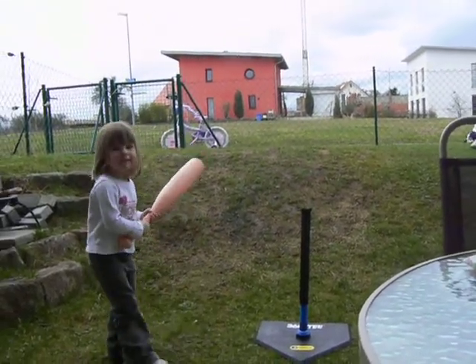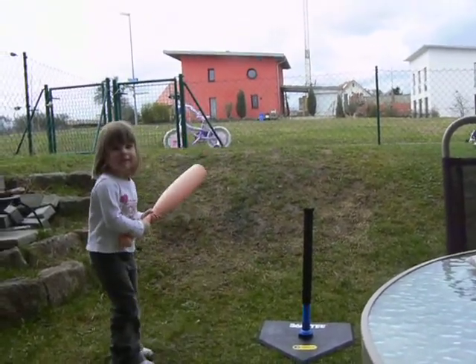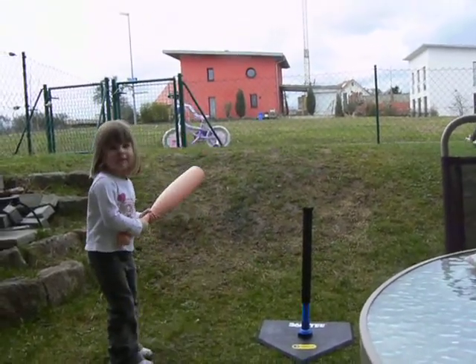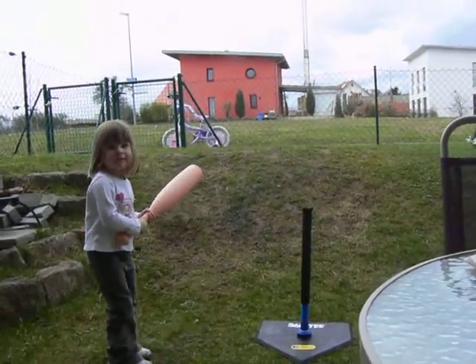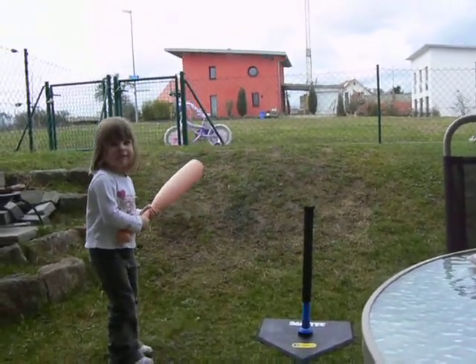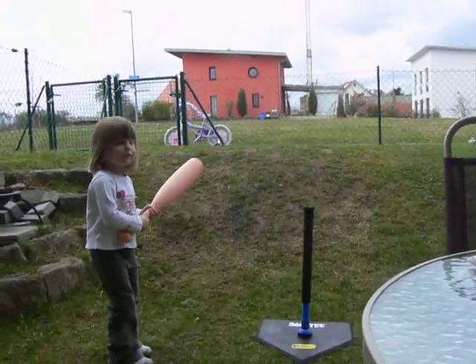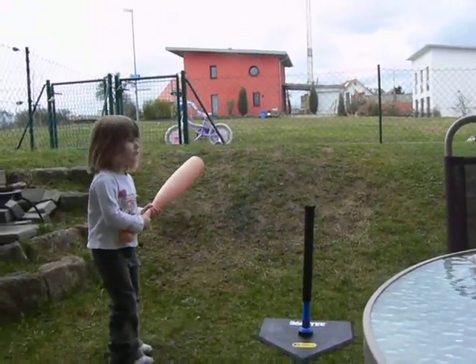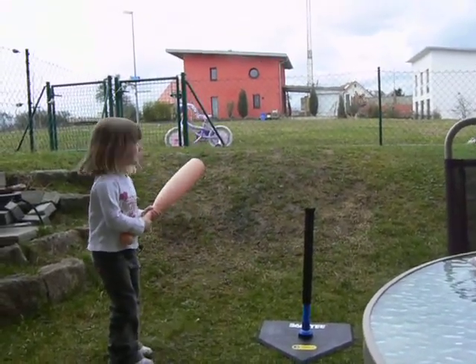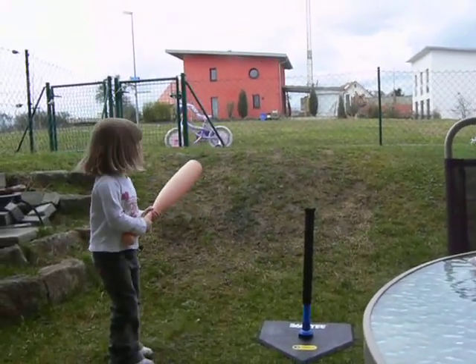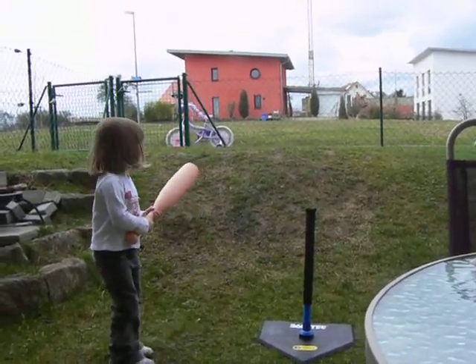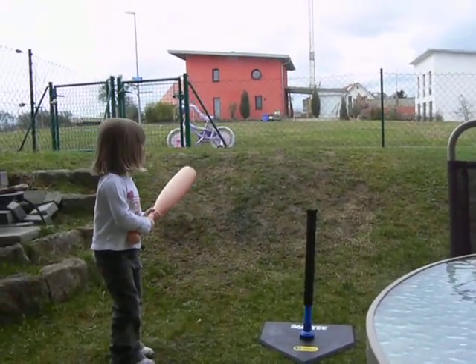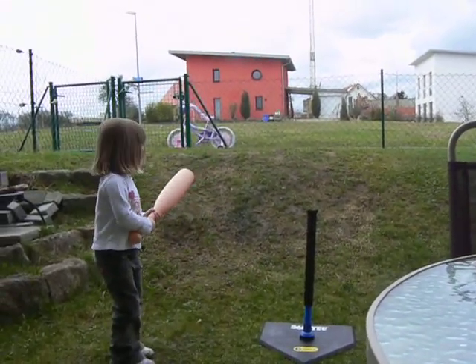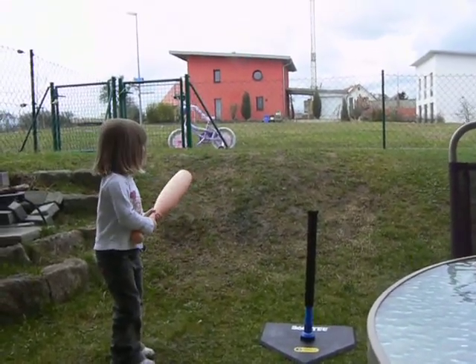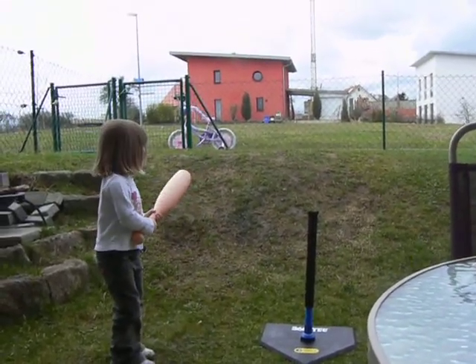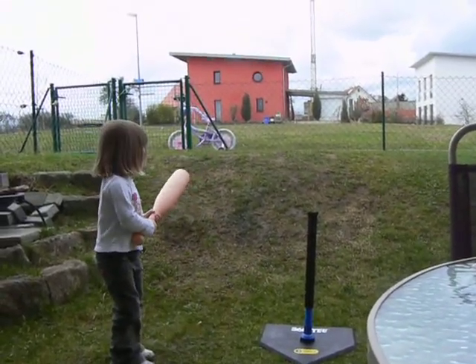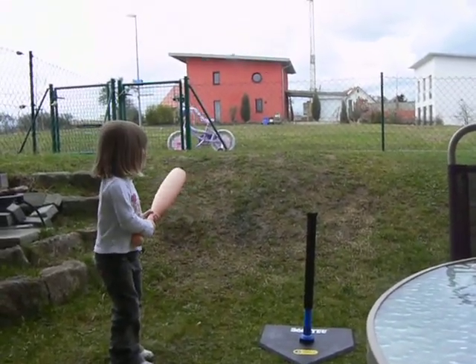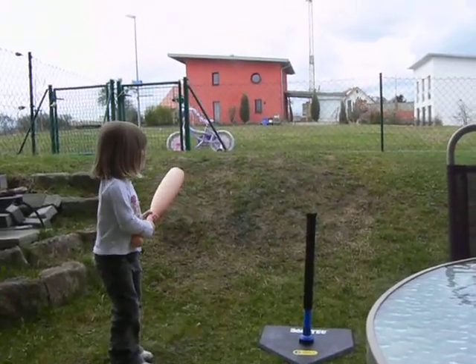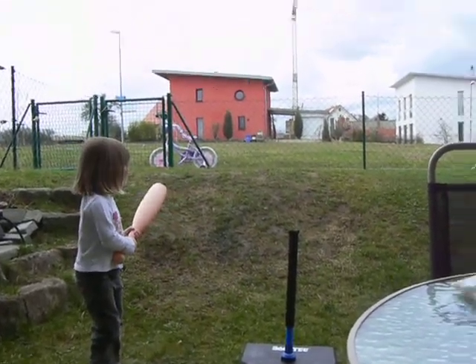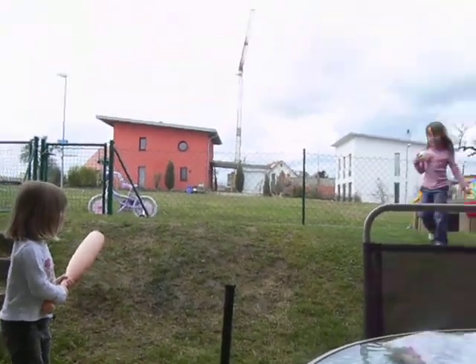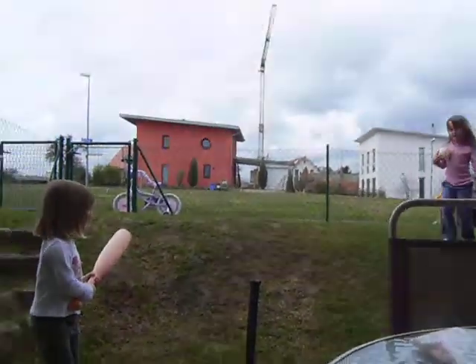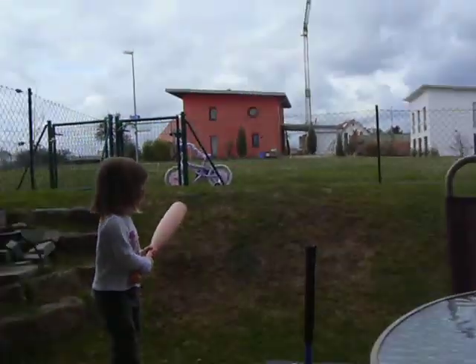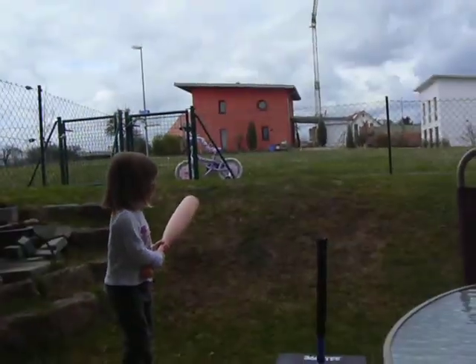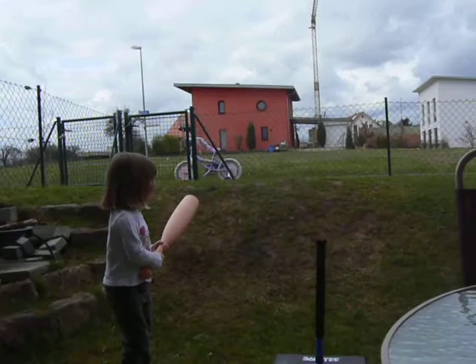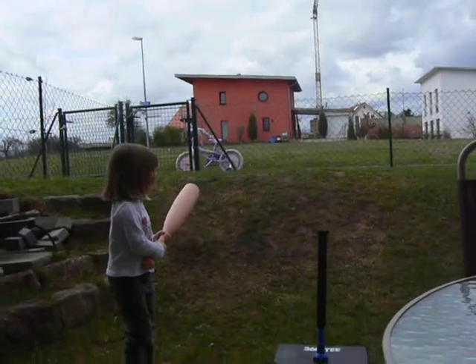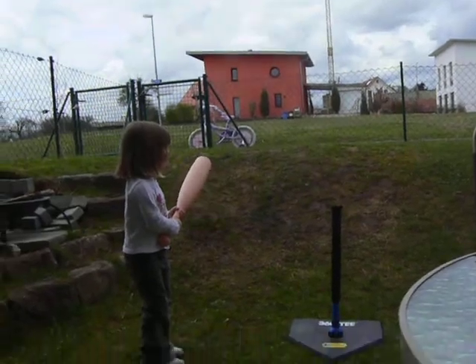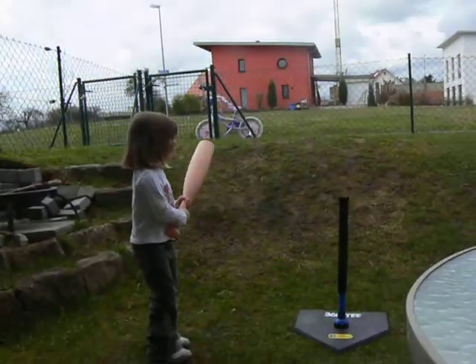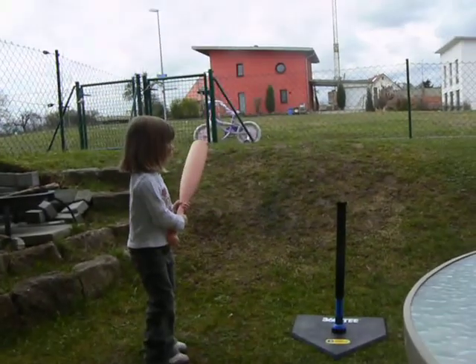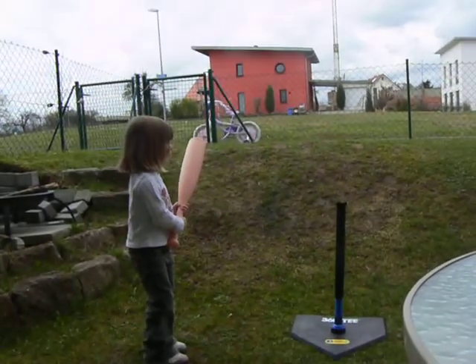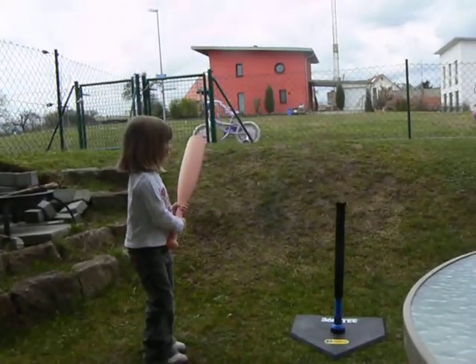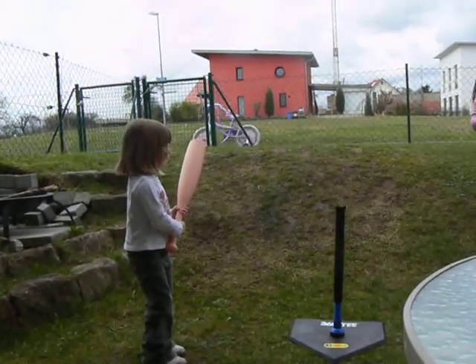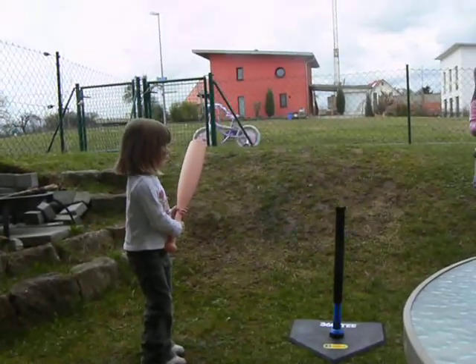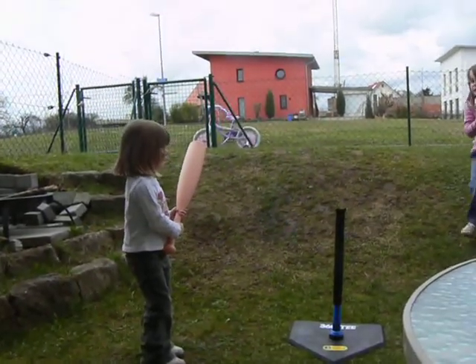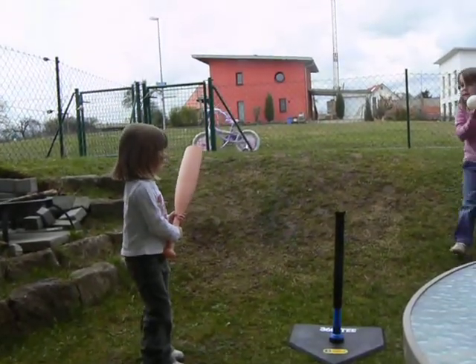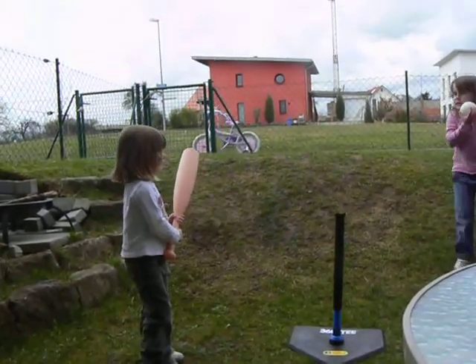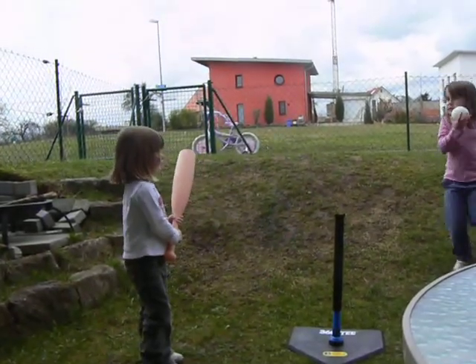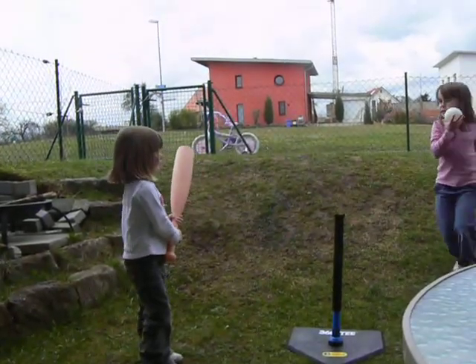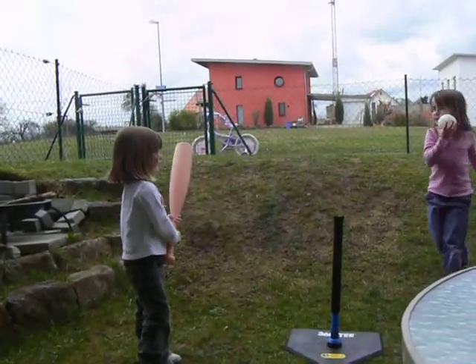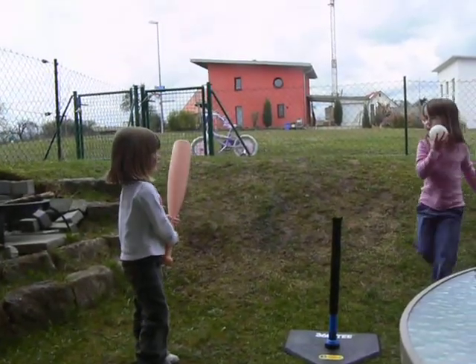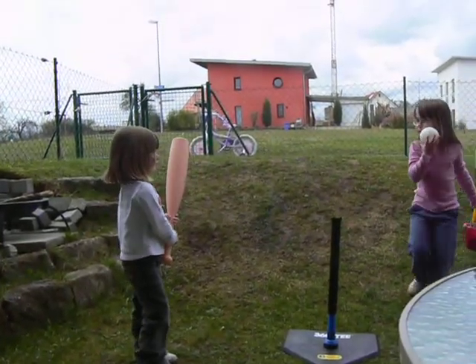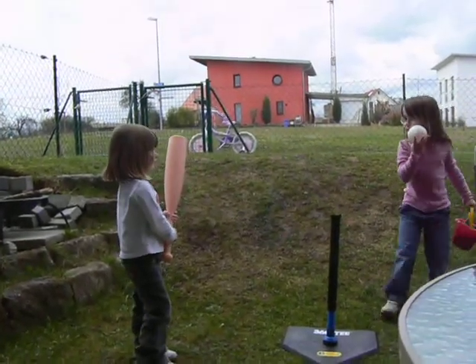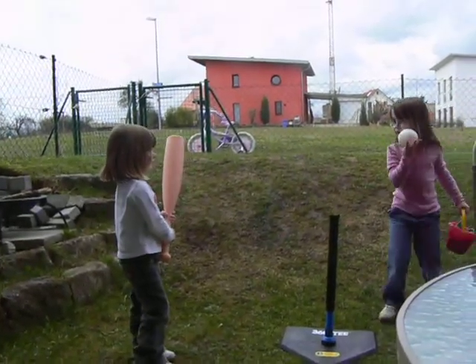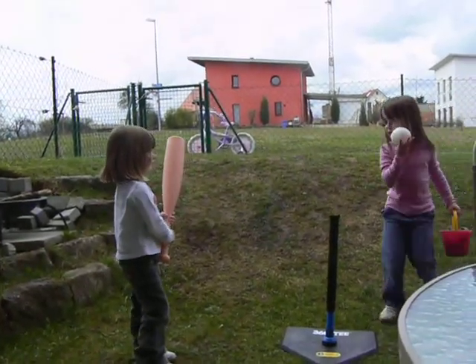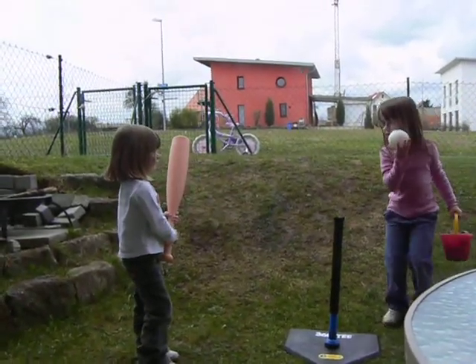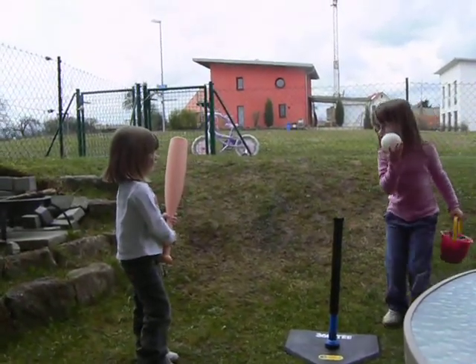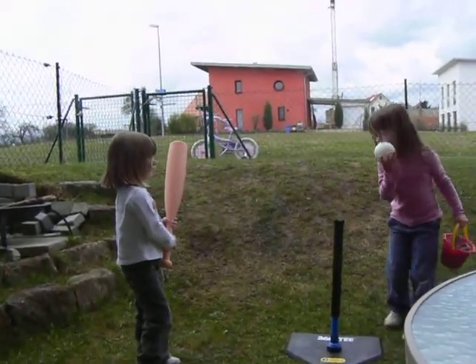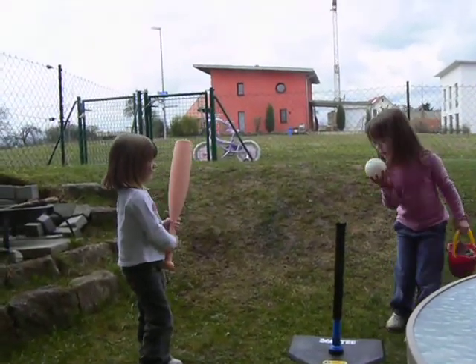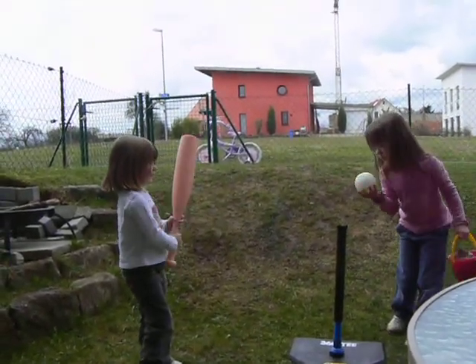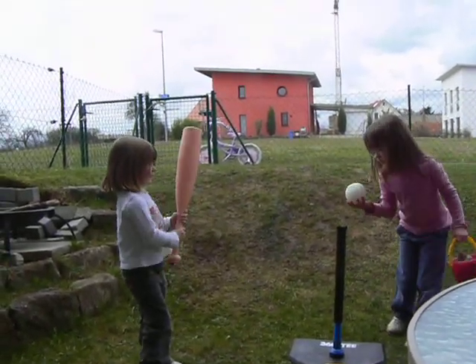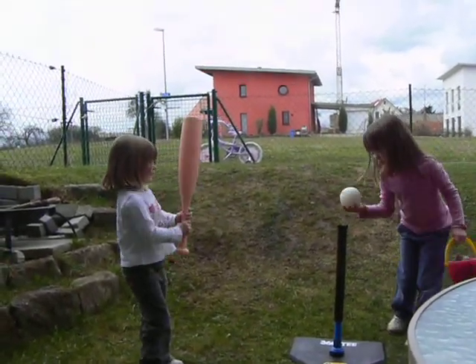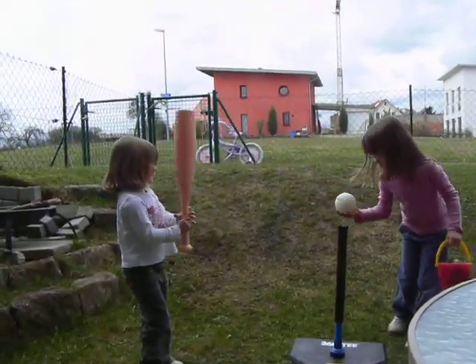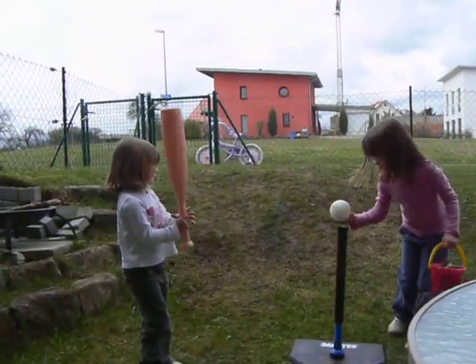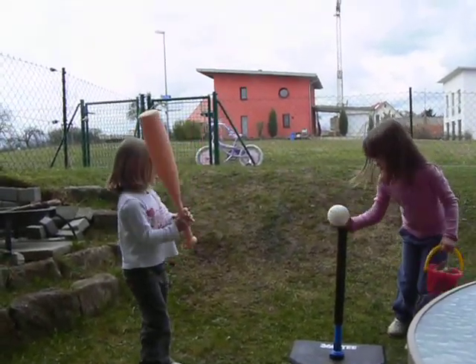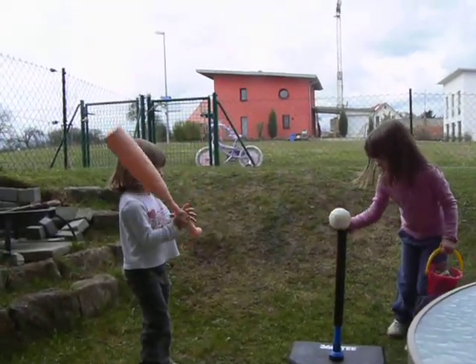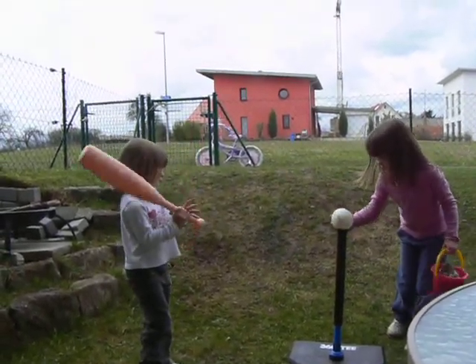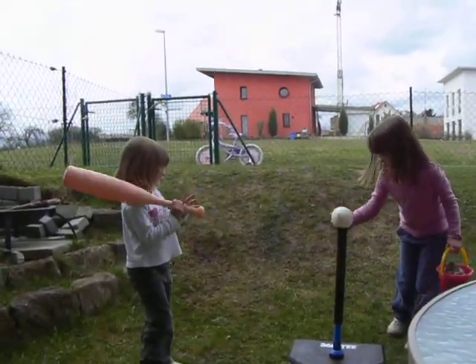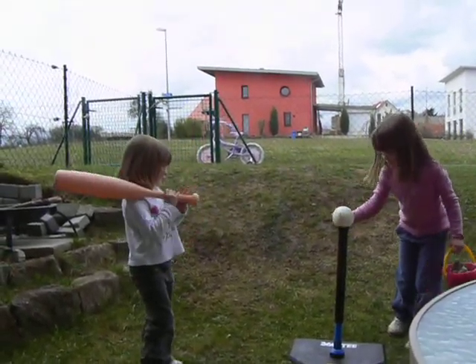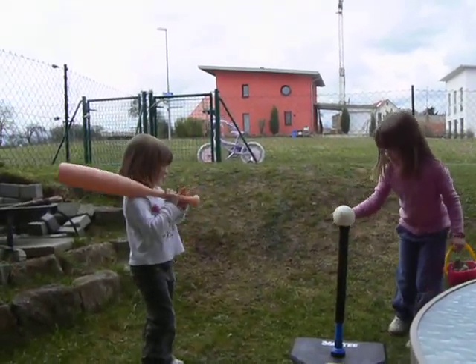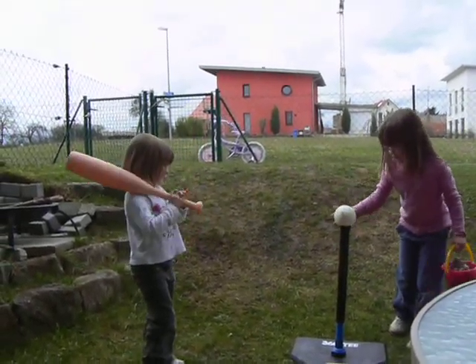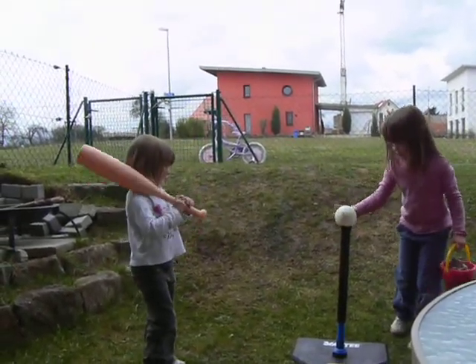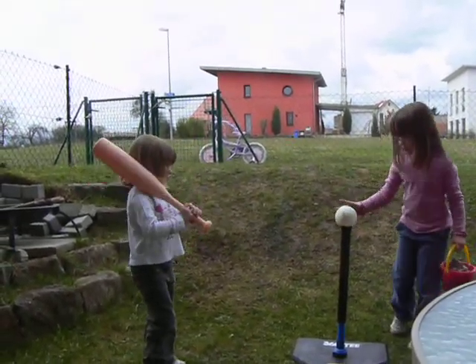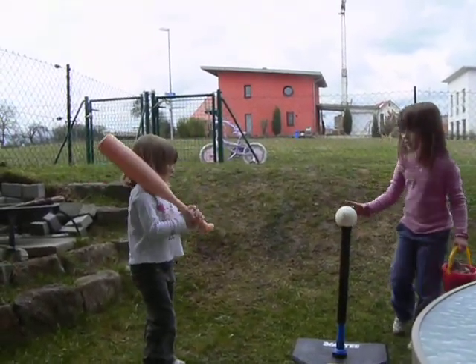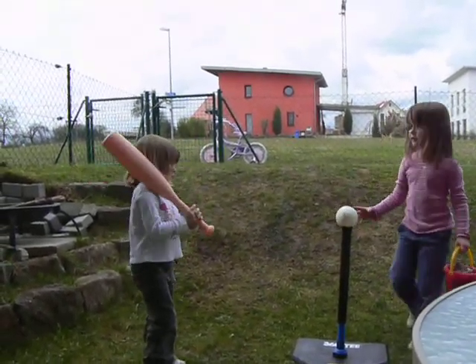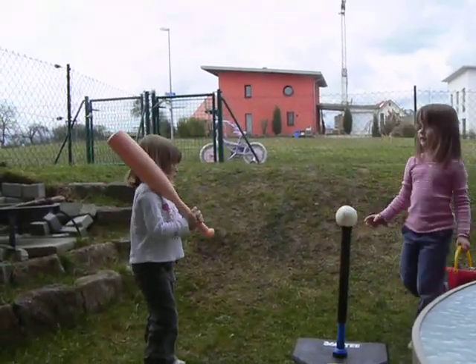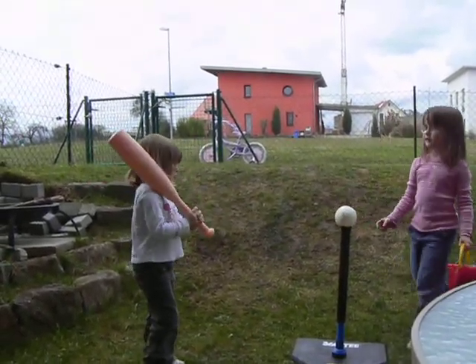Okay, bring it down here. Let's just hit it again. Your hands are on the bat wrong now, all of a sudden. Kayla, switch your hands. There you go. Good listening.